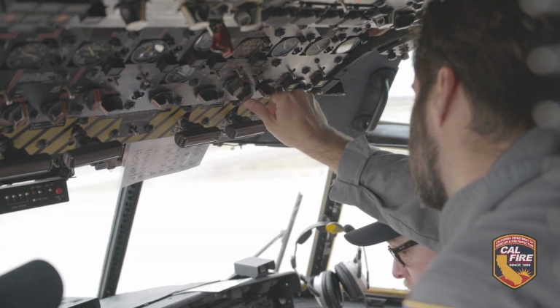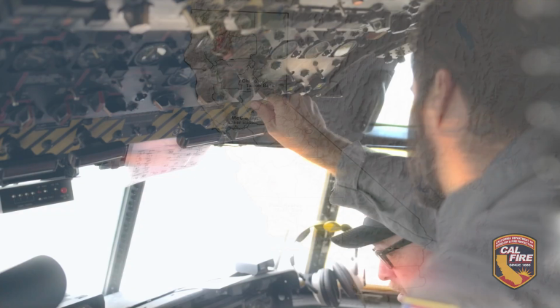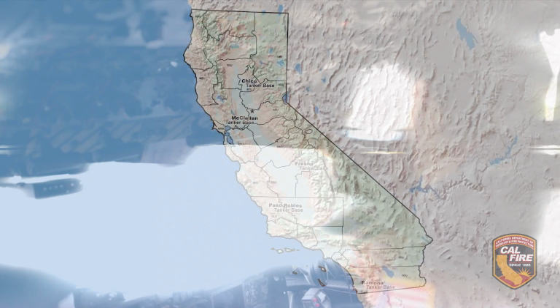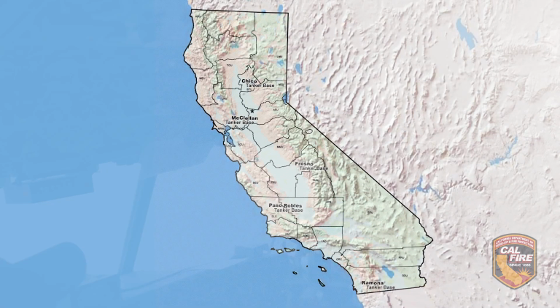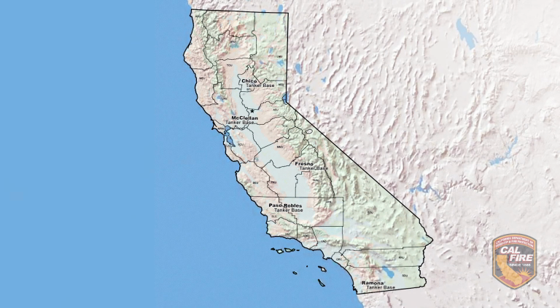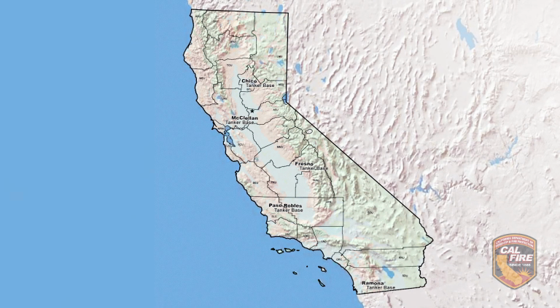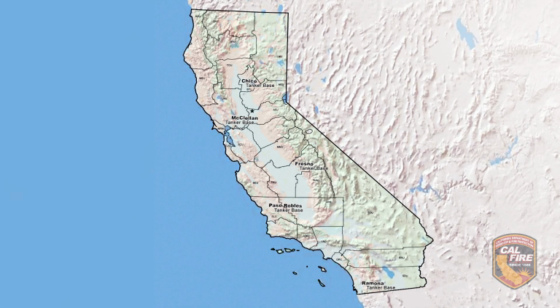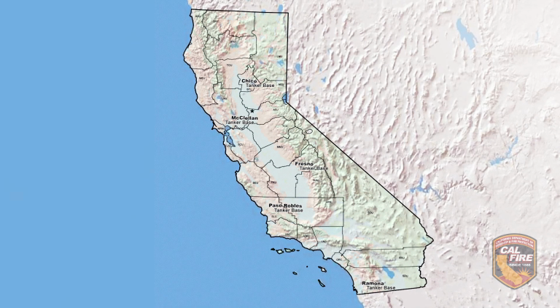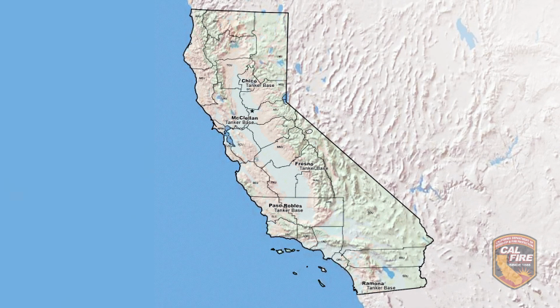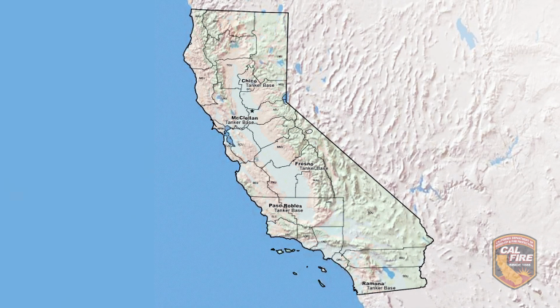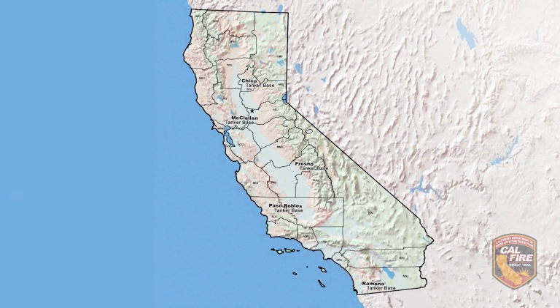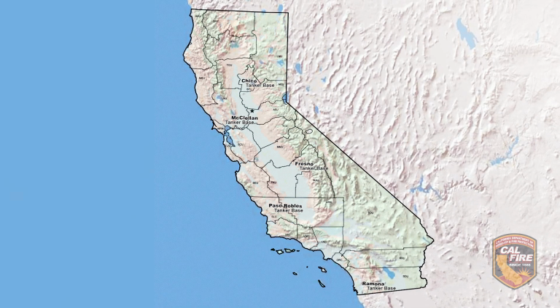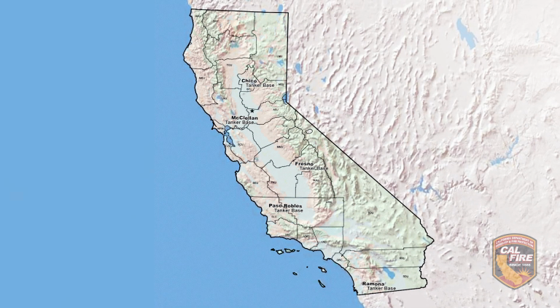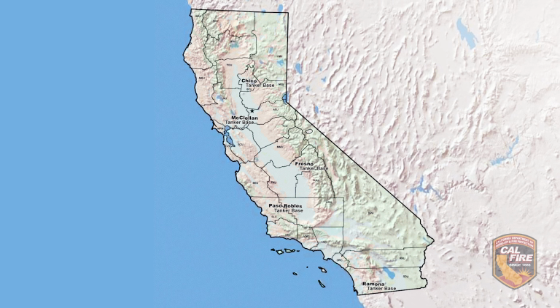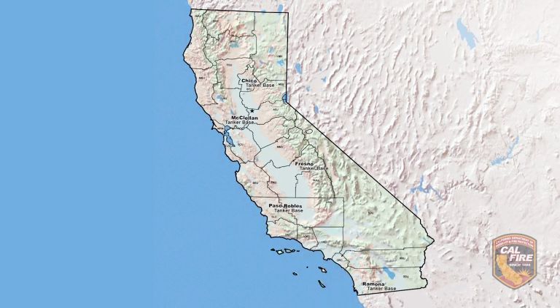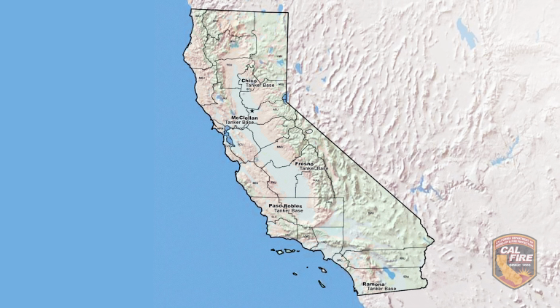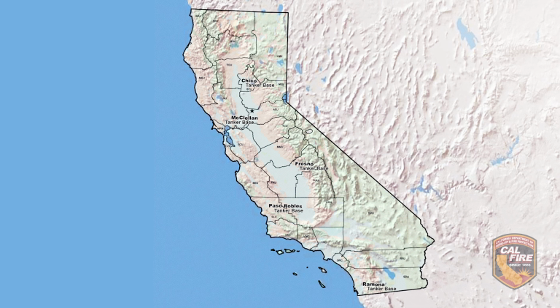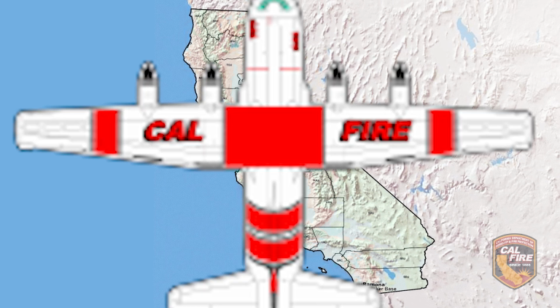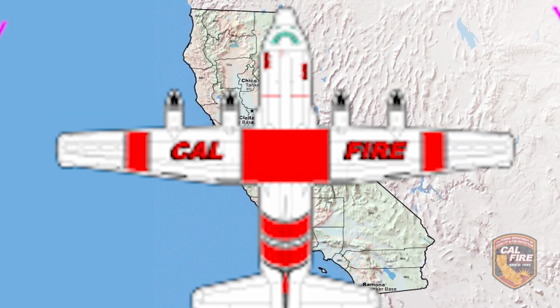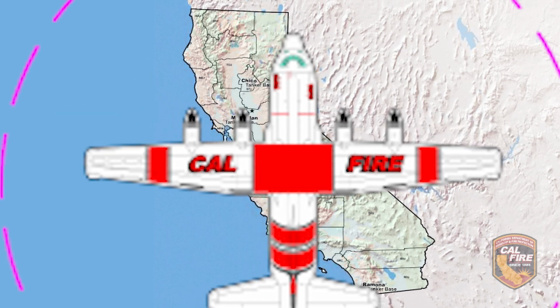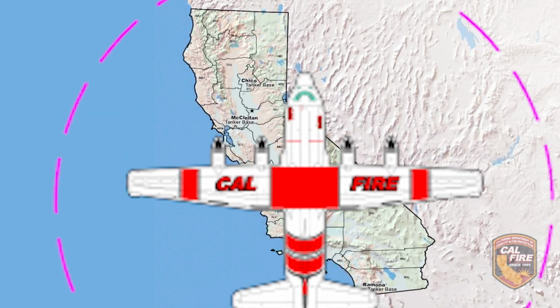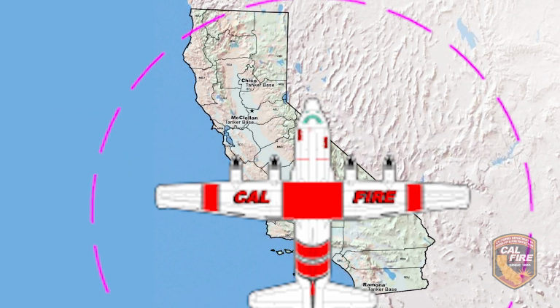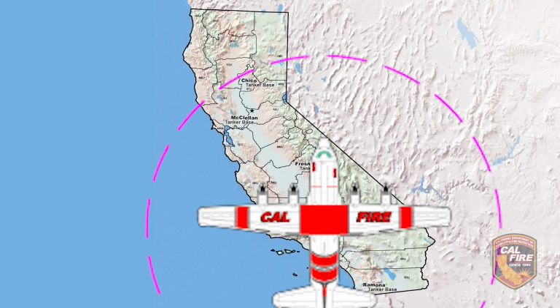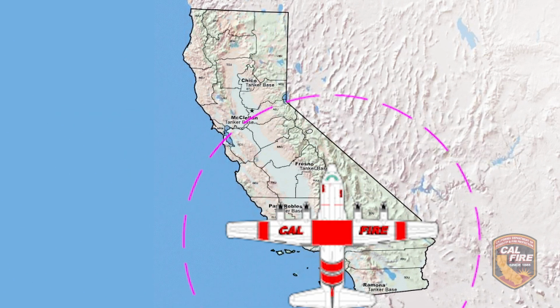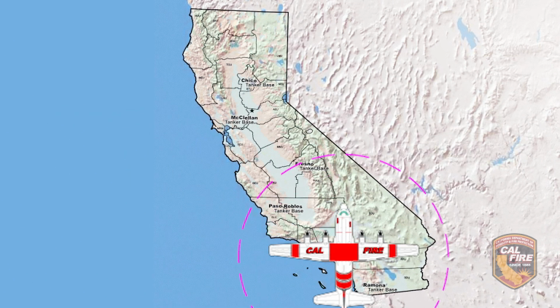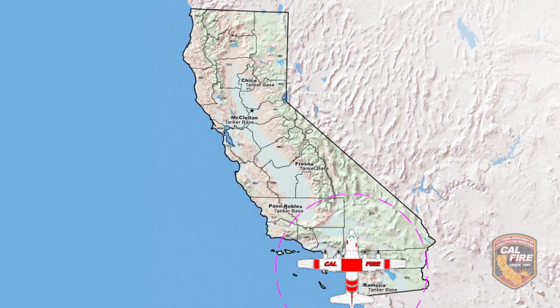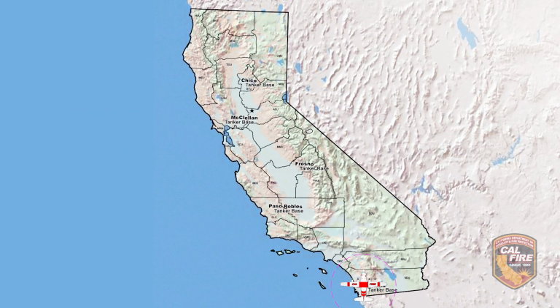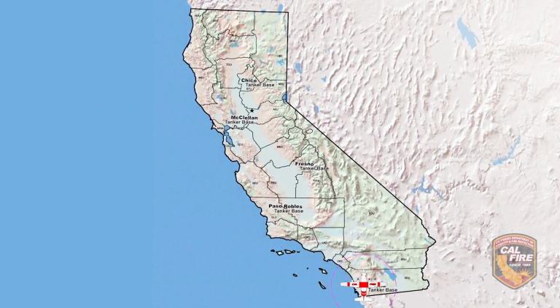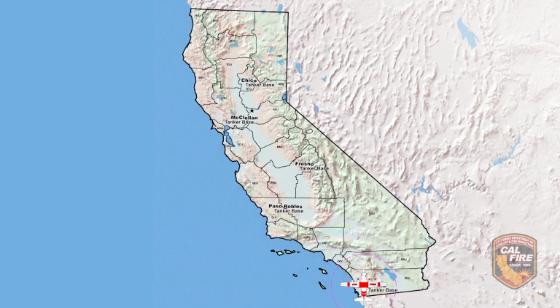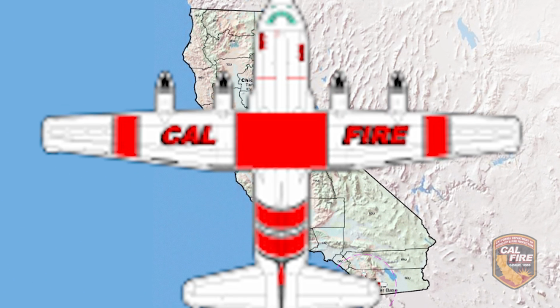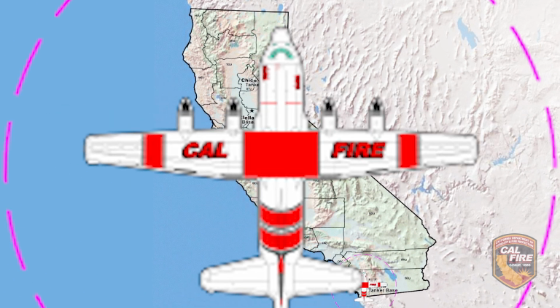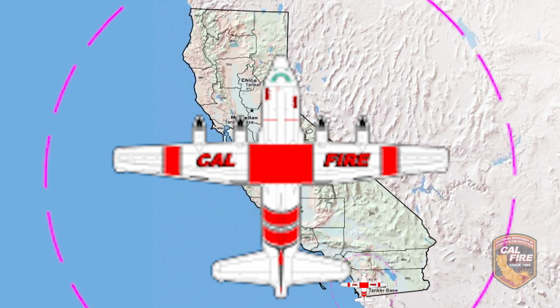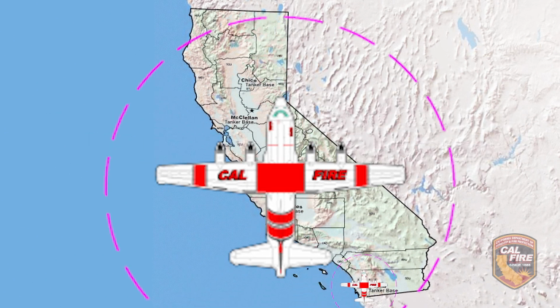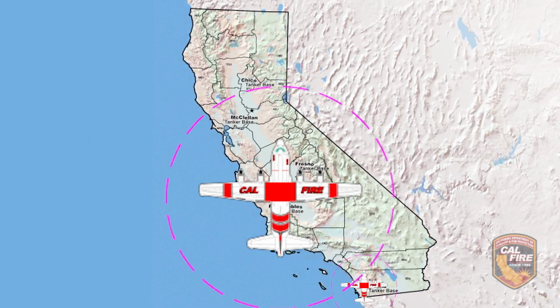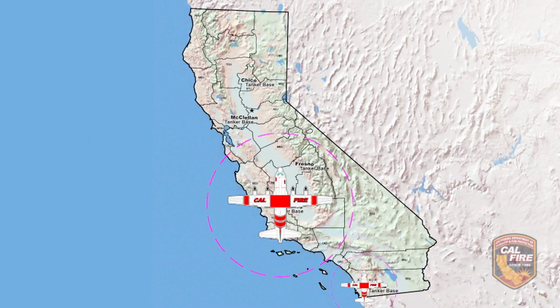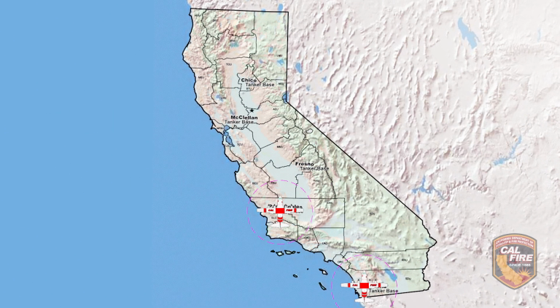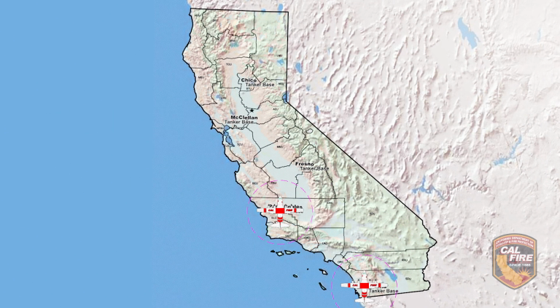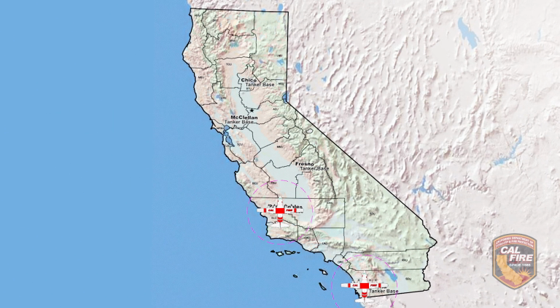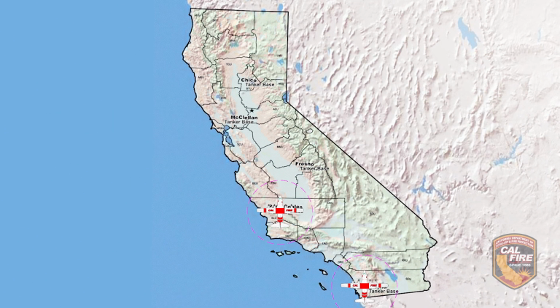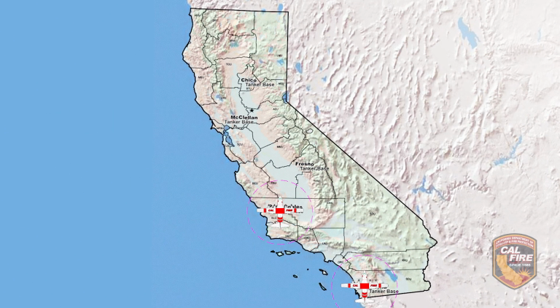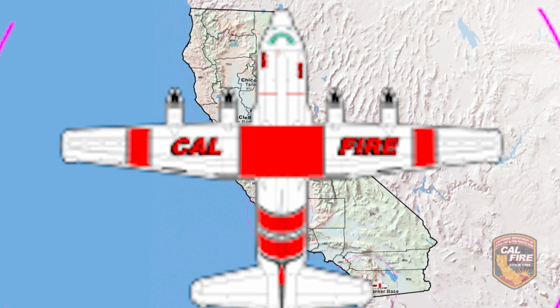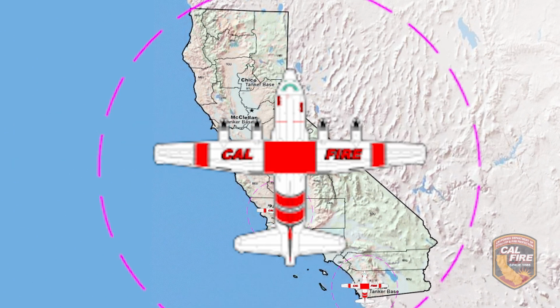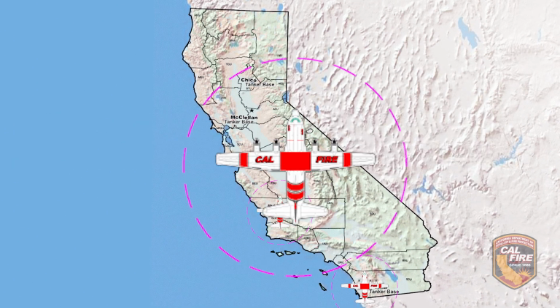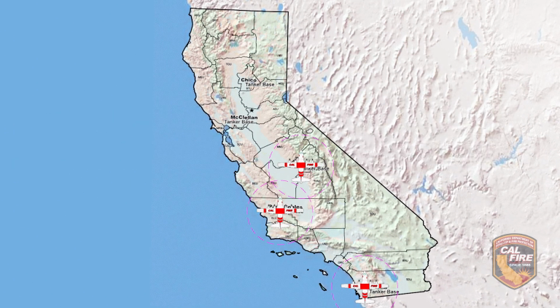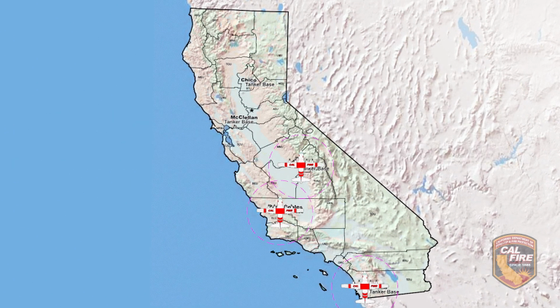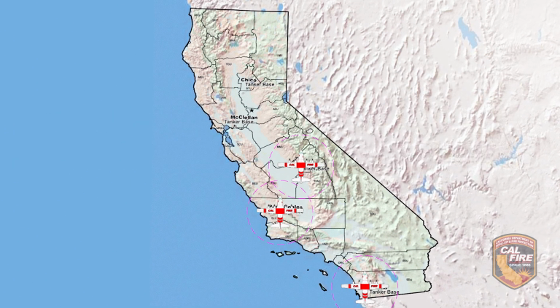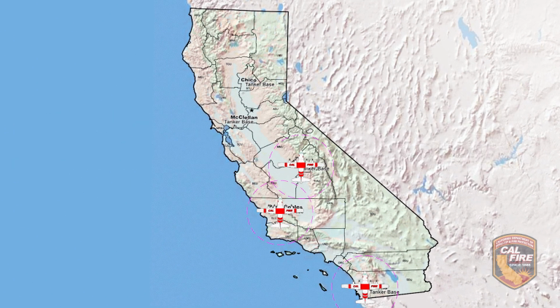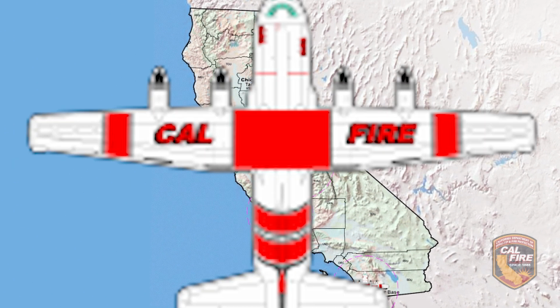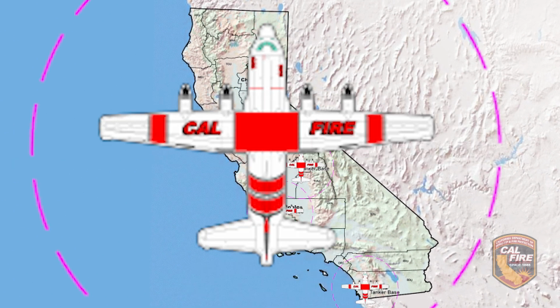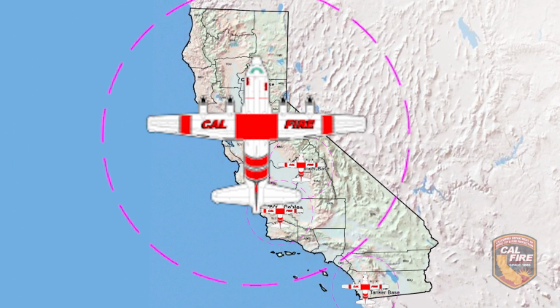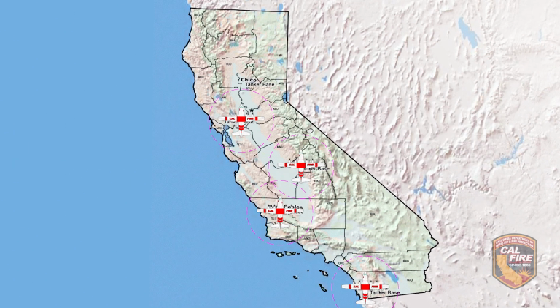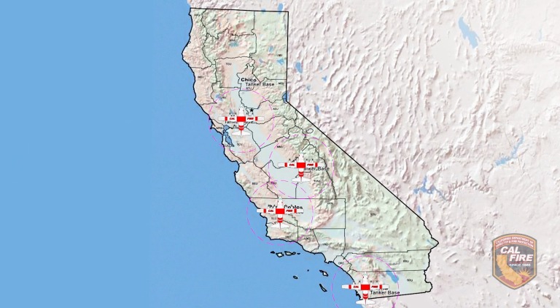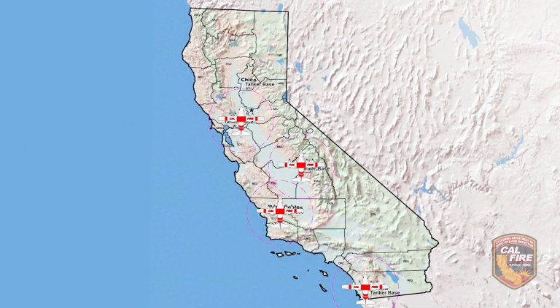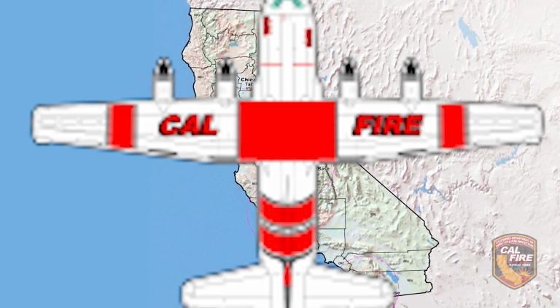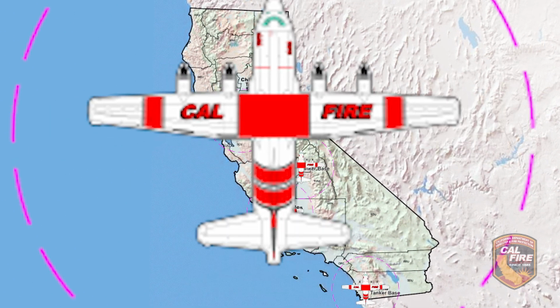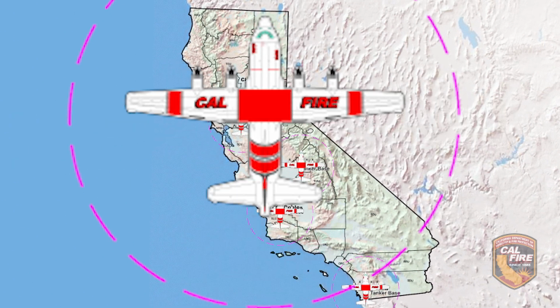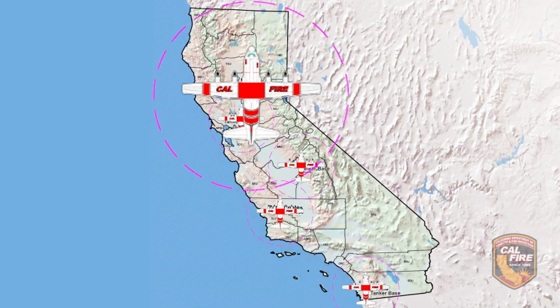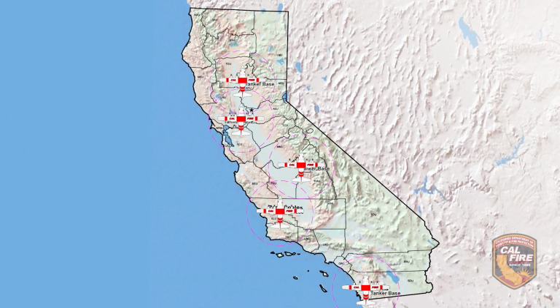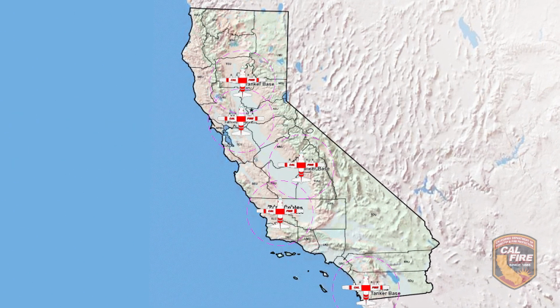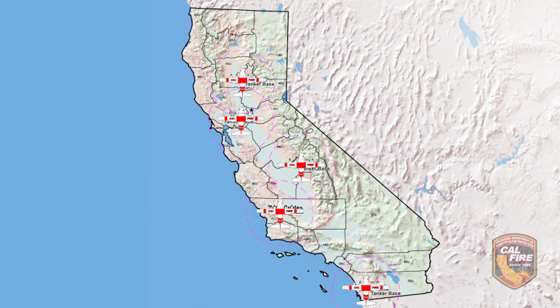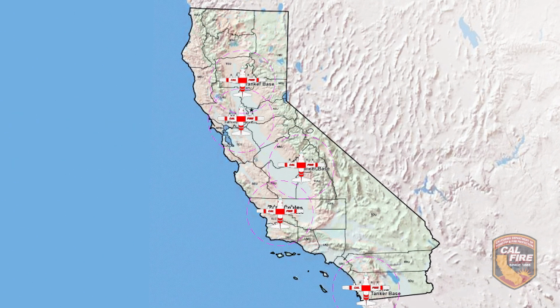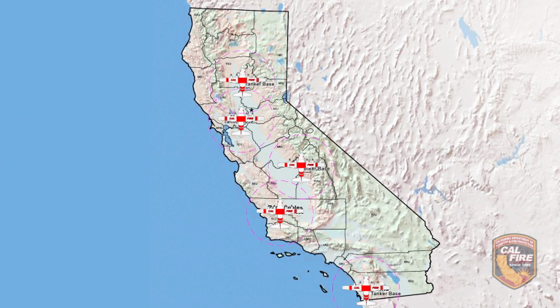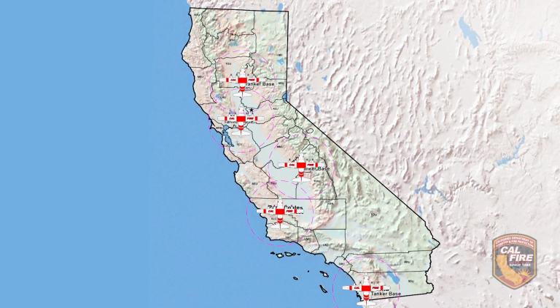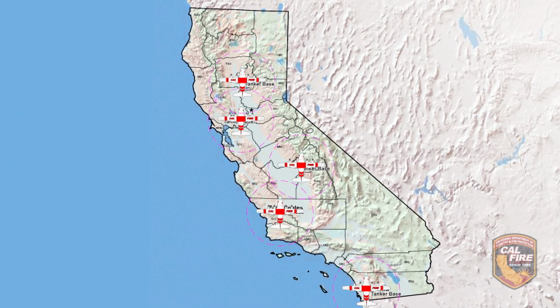The C-130s will be assigned to the Ramona, Paso Robles, Fresno, McClellan, and Chico tanker bases.